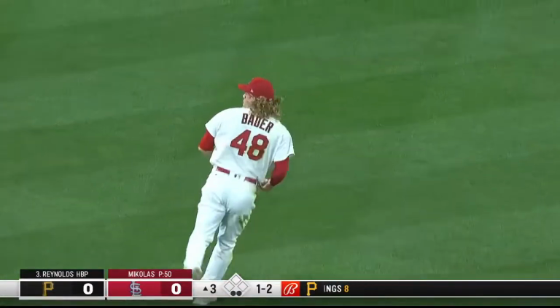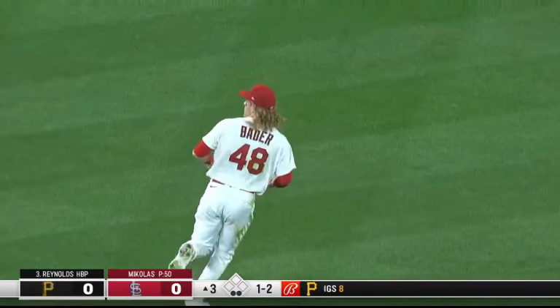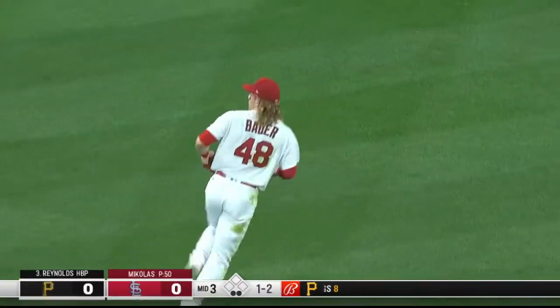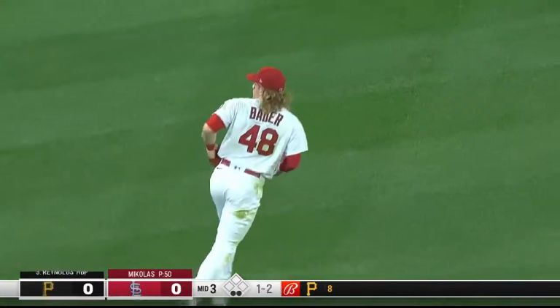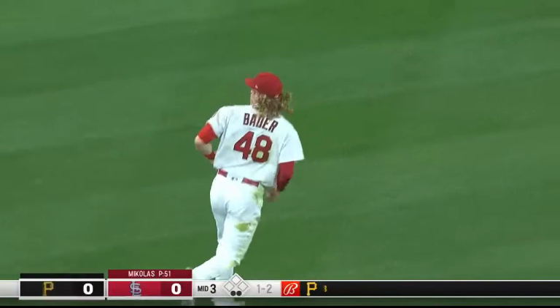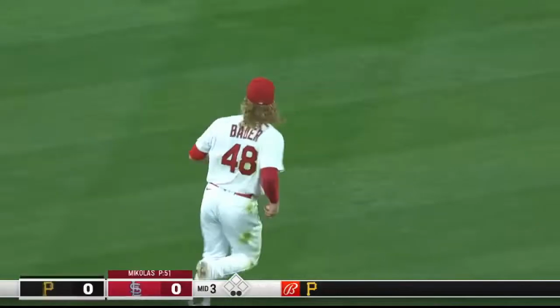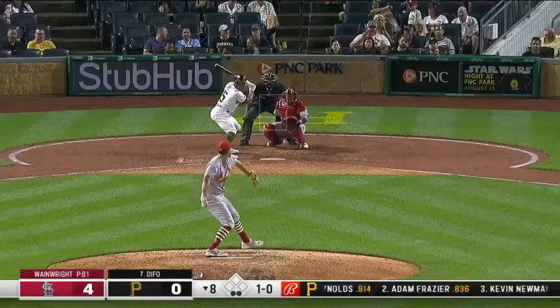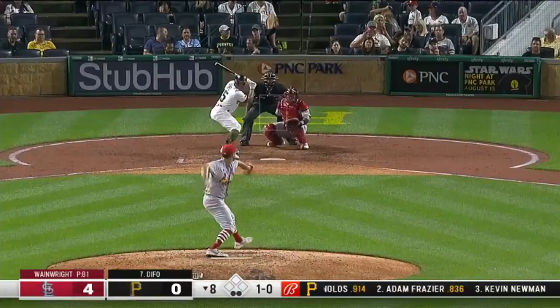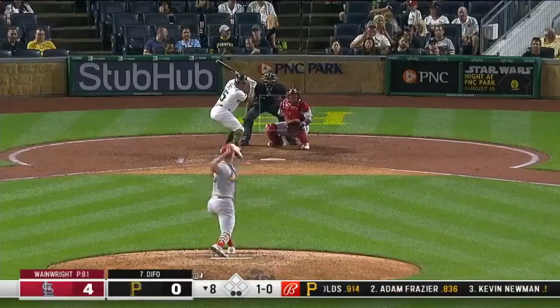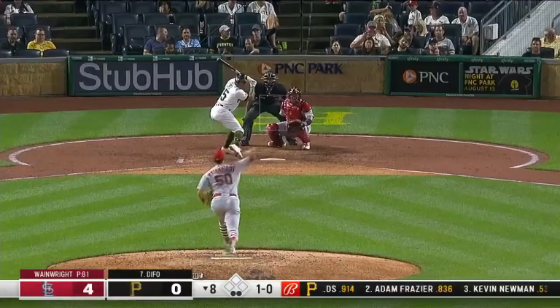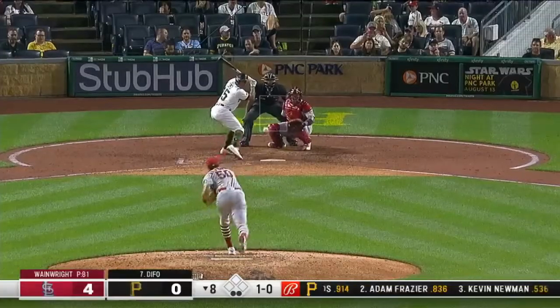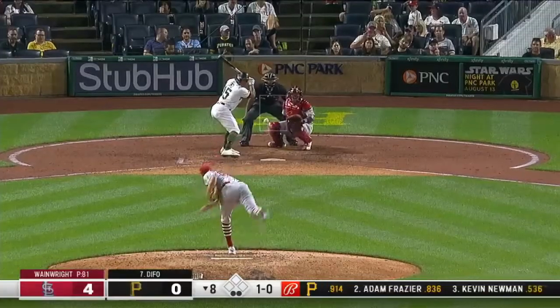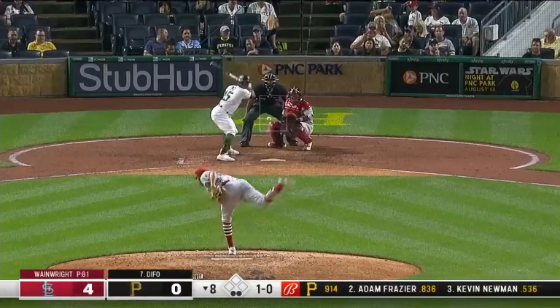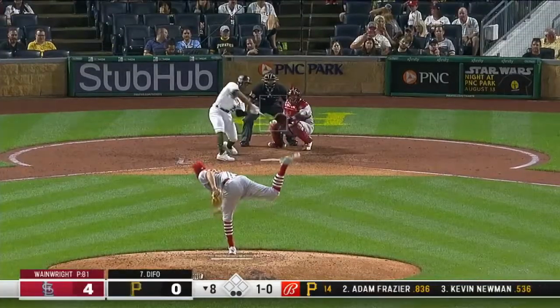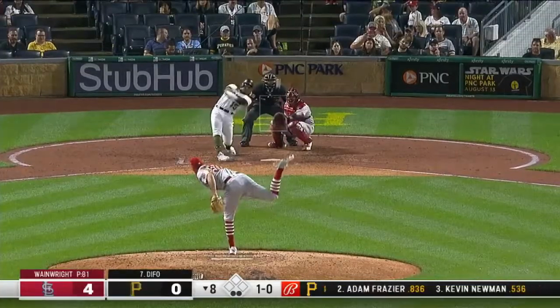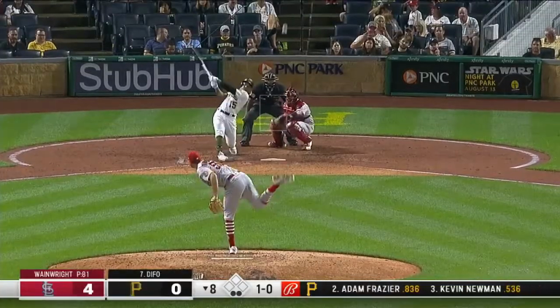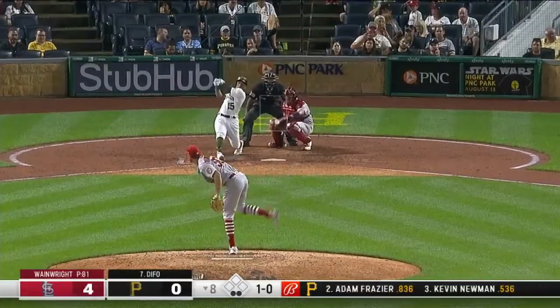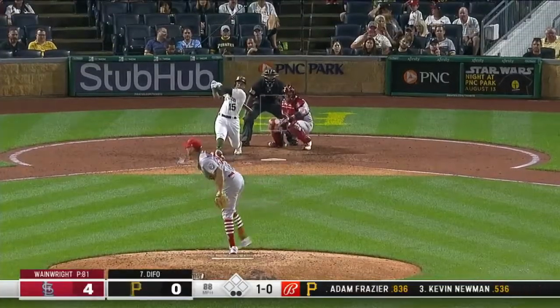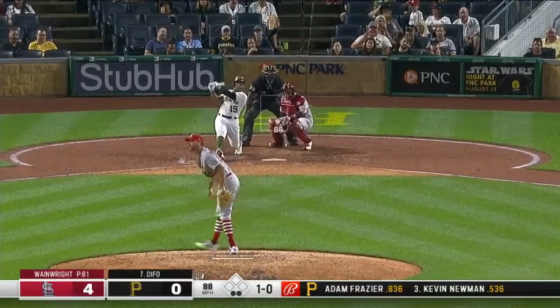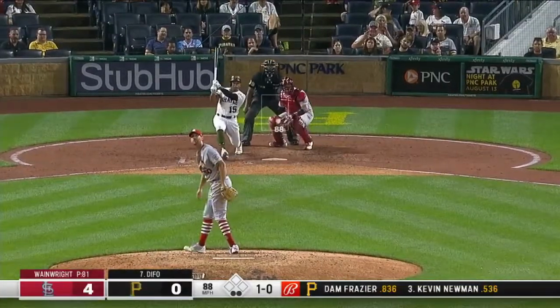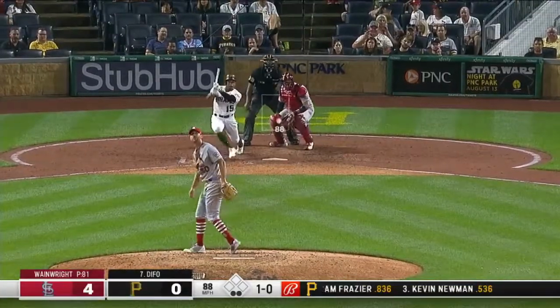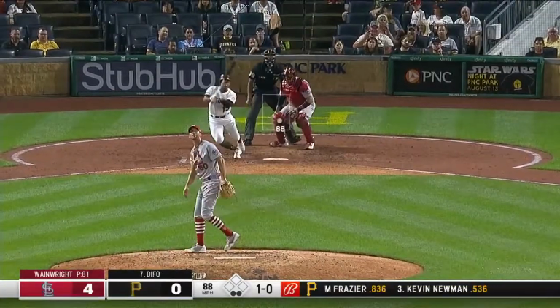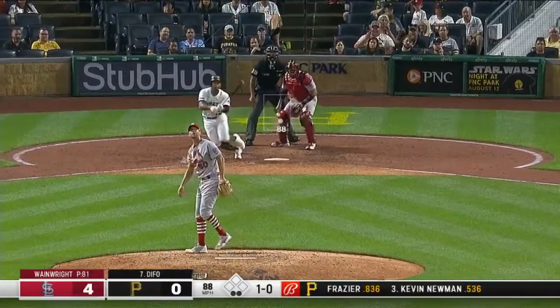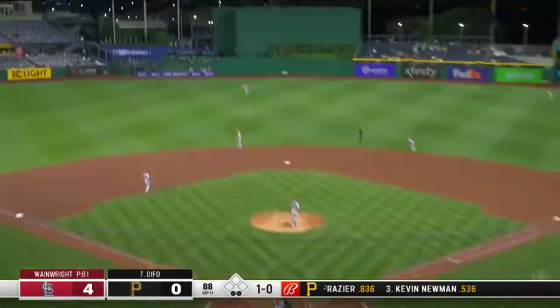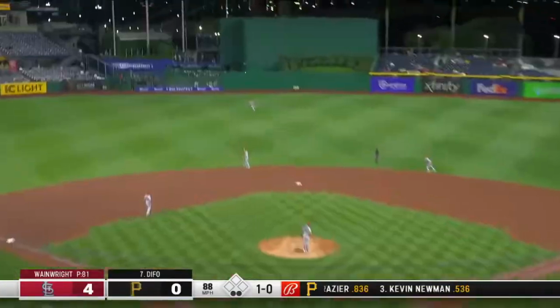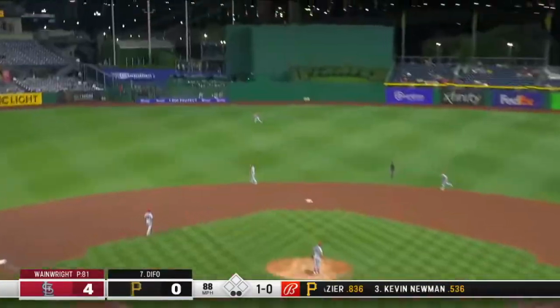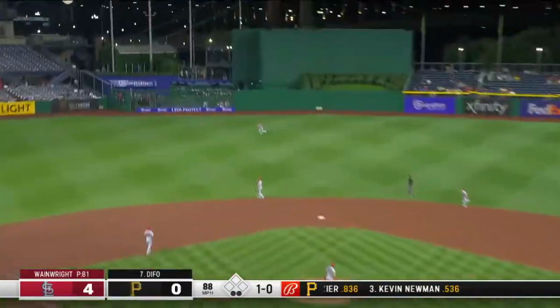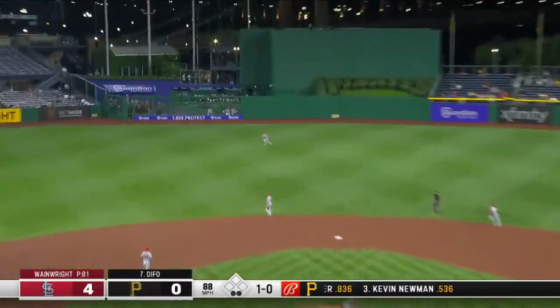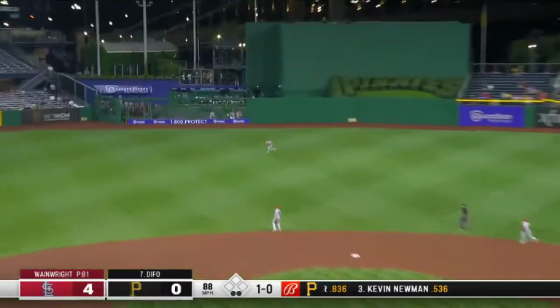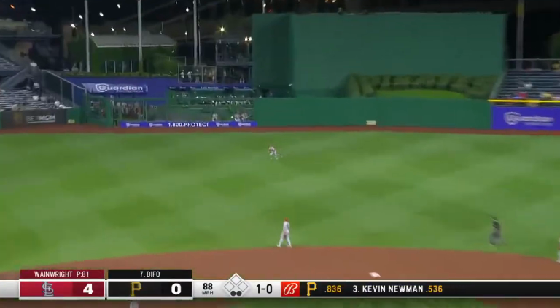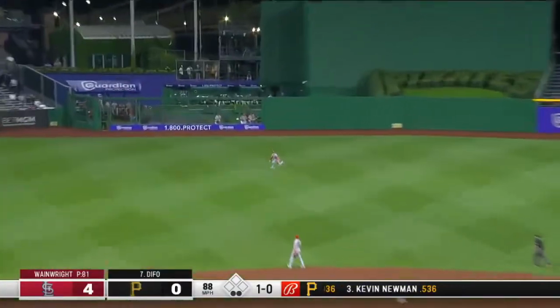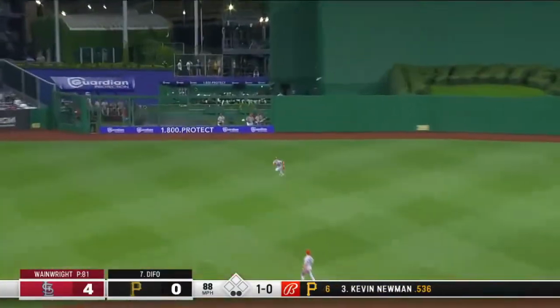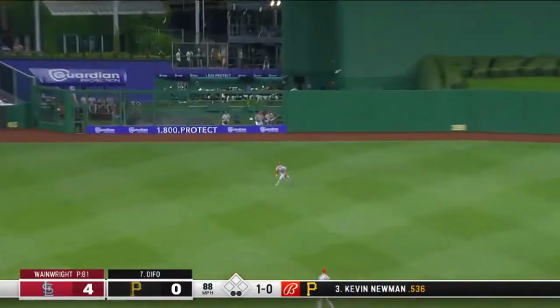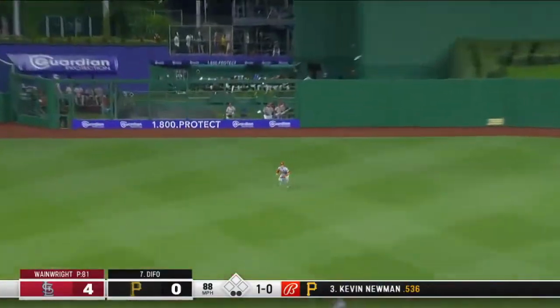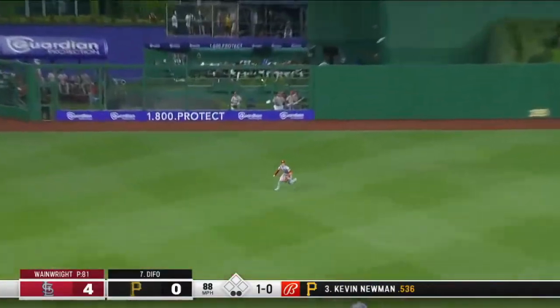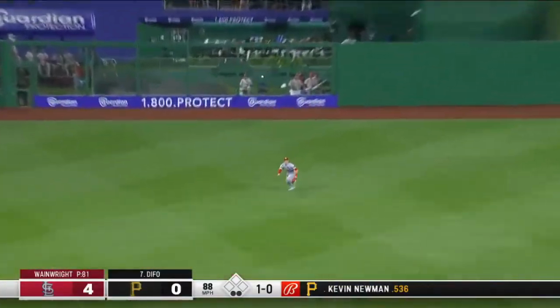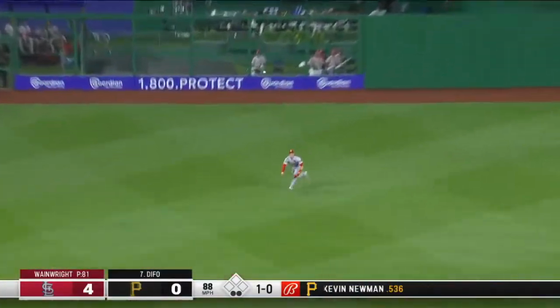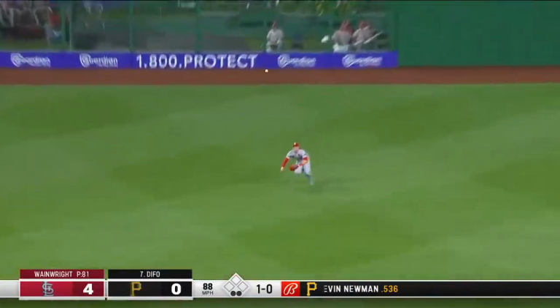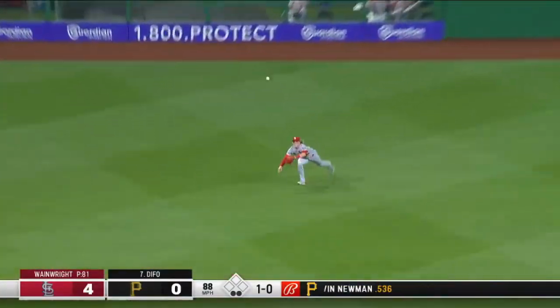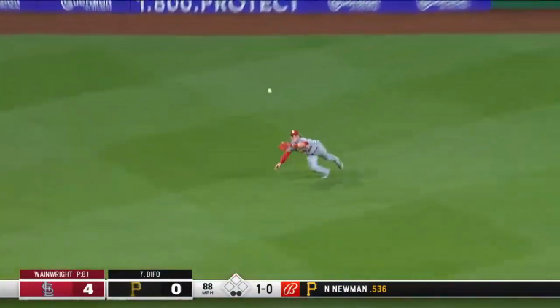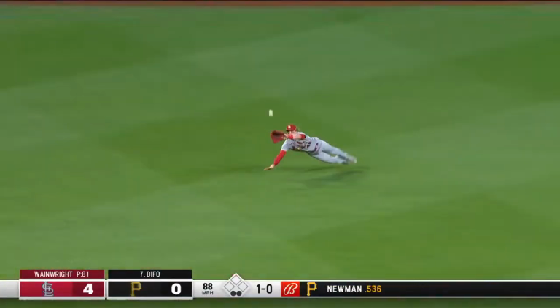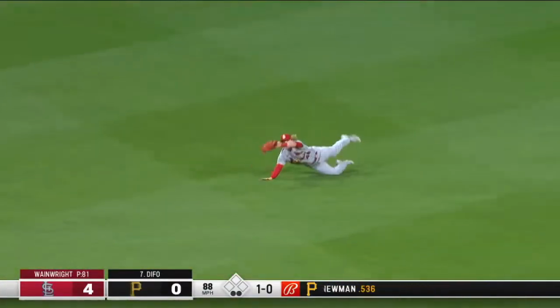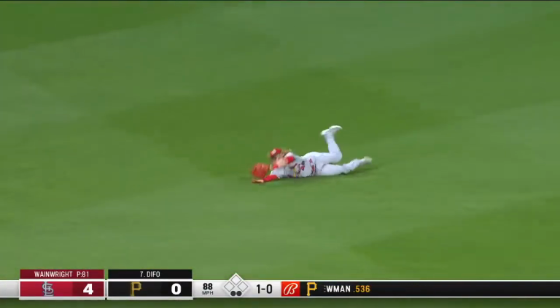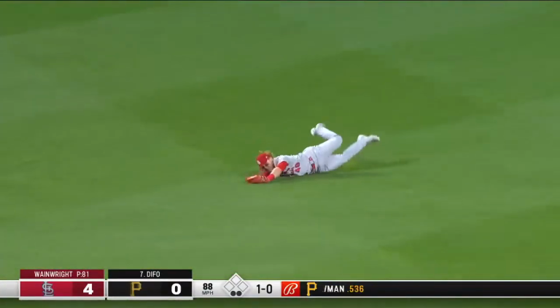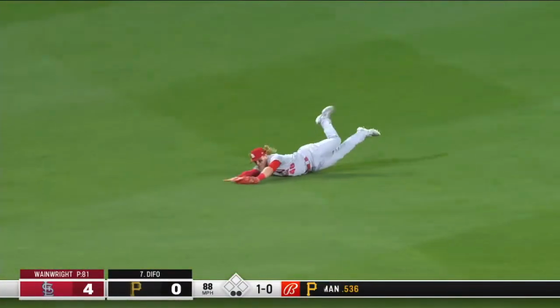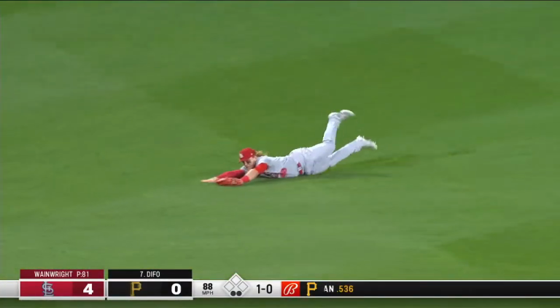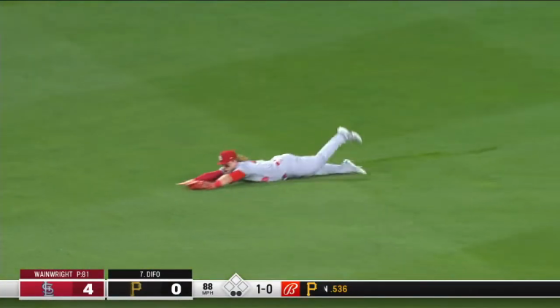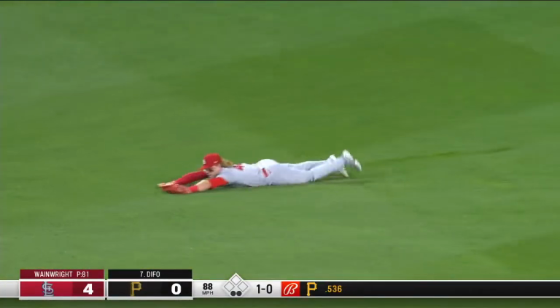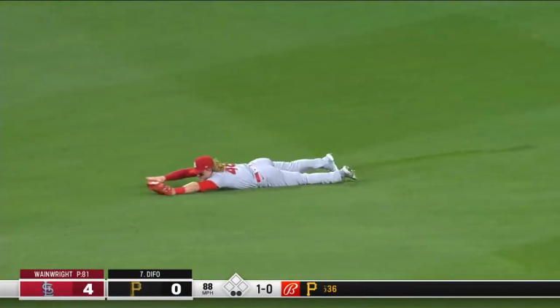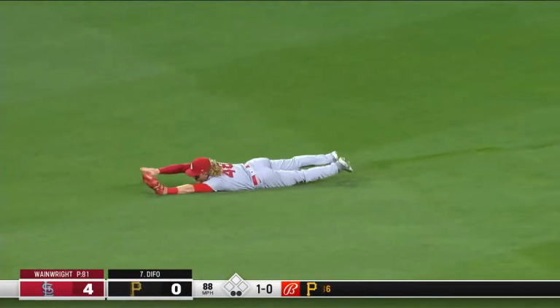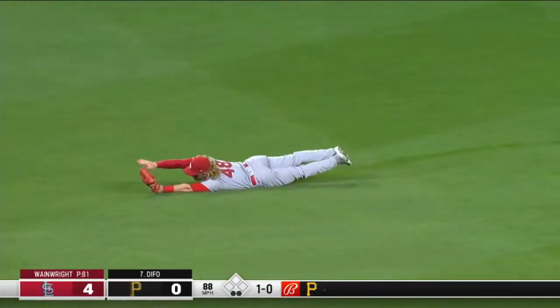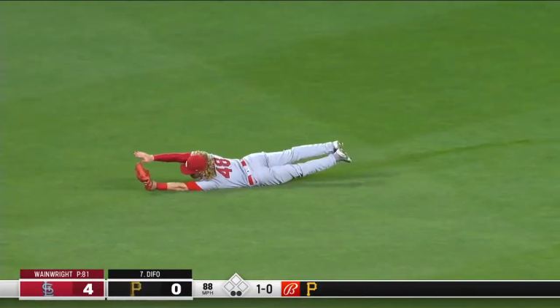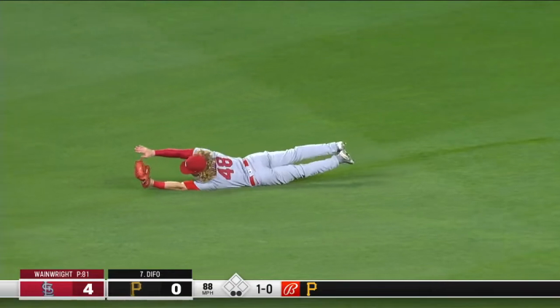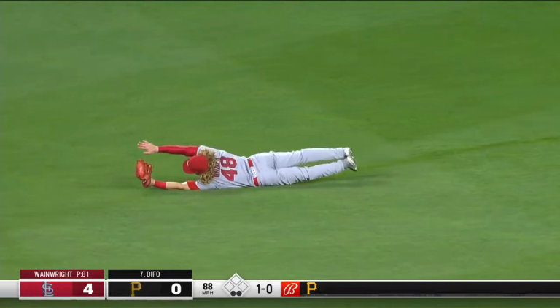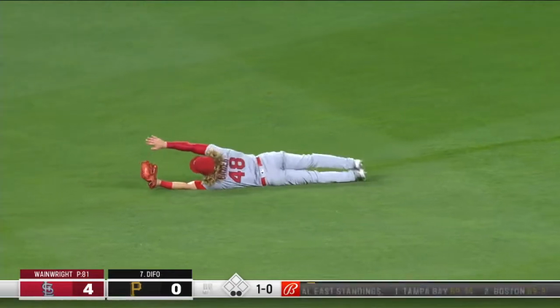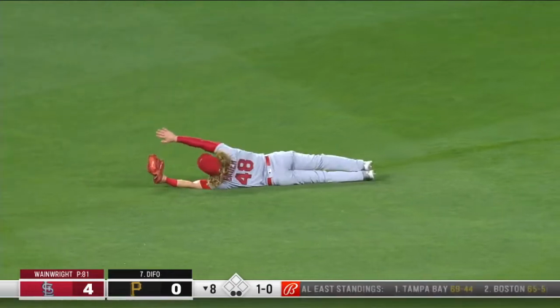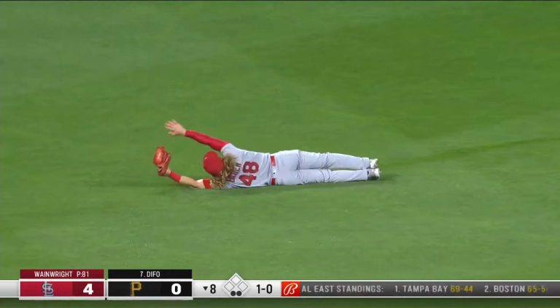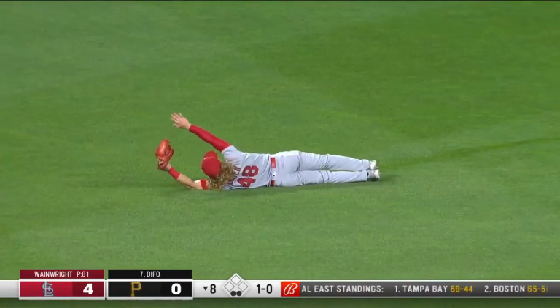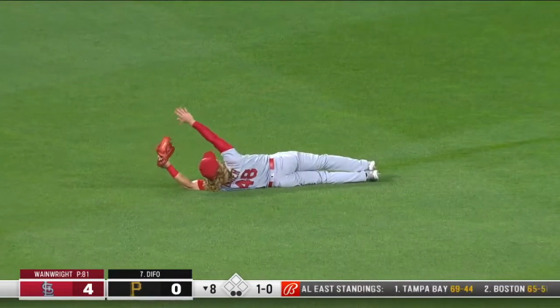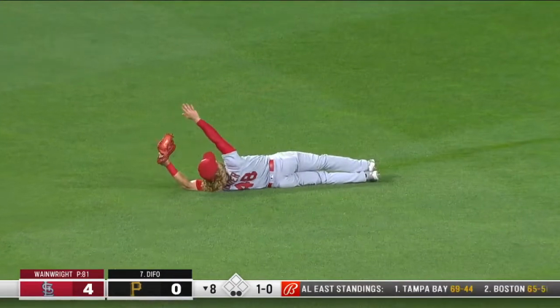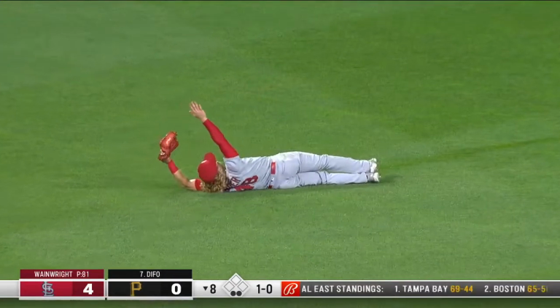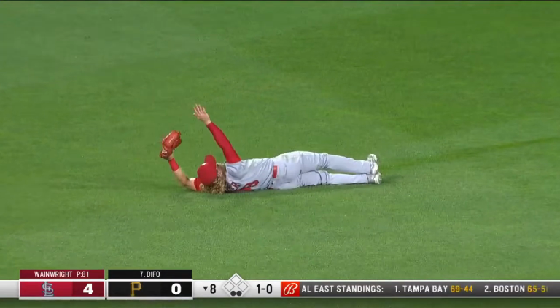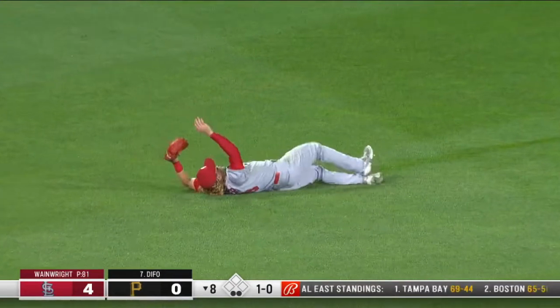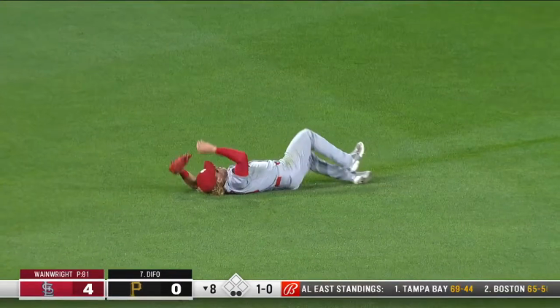Six together, the 1-0 pitch — lined into center, Bader. Diving catch, Harrison. Diving catch again — Harrison.